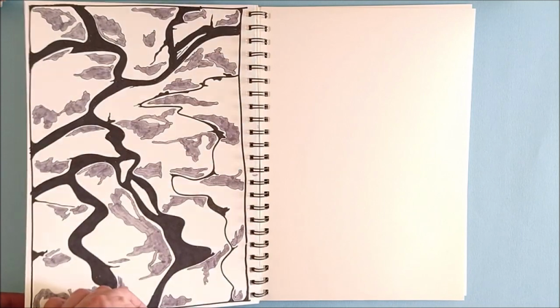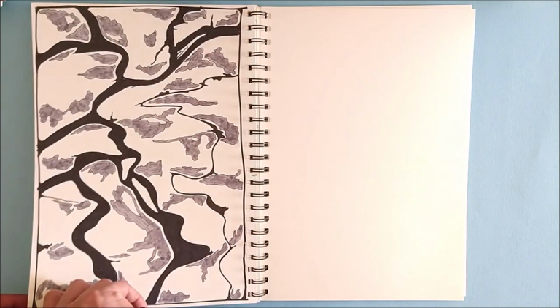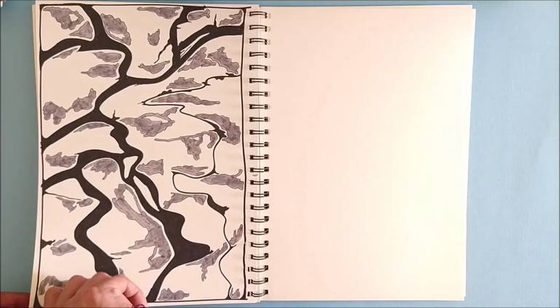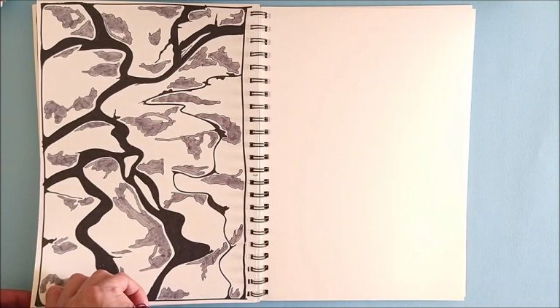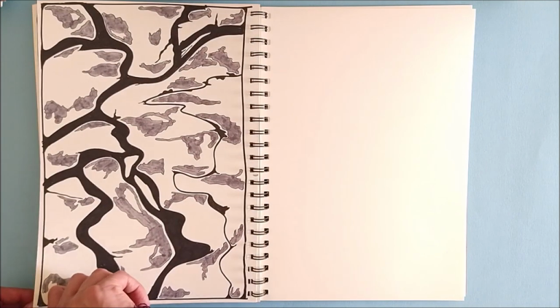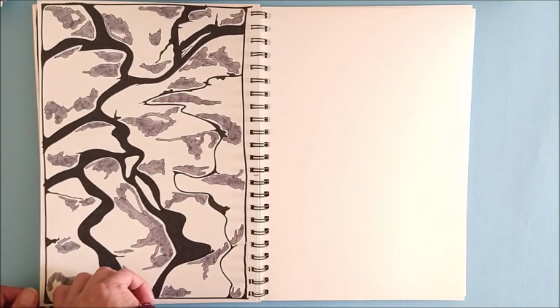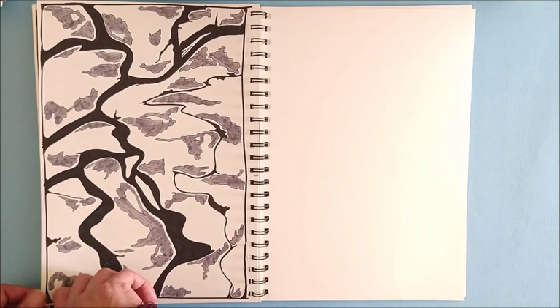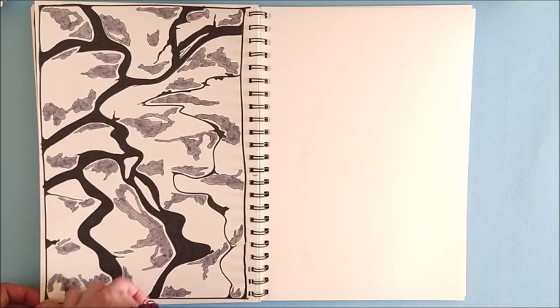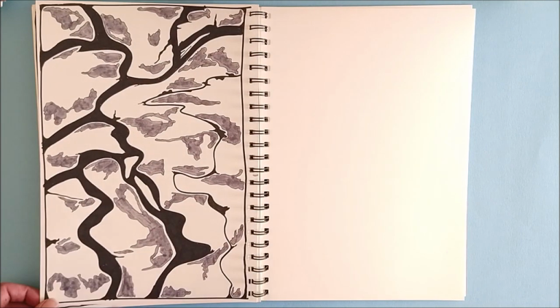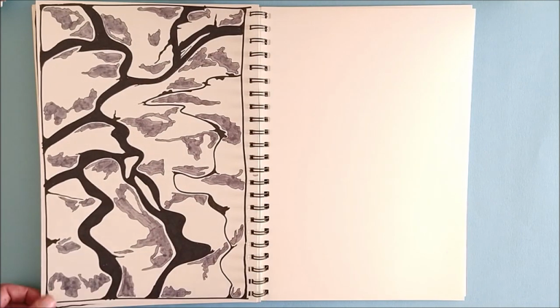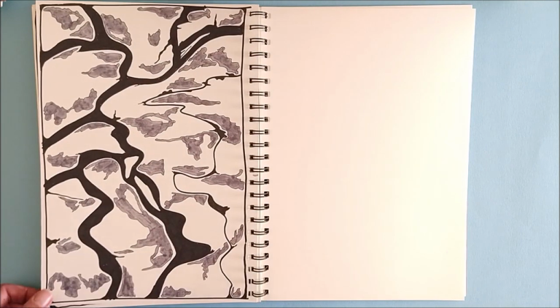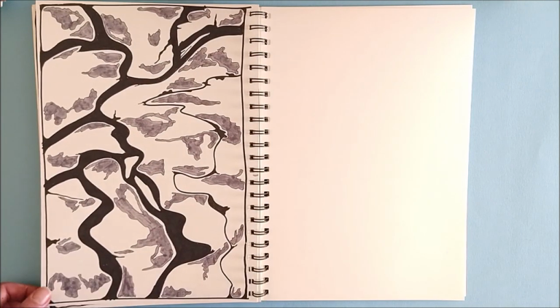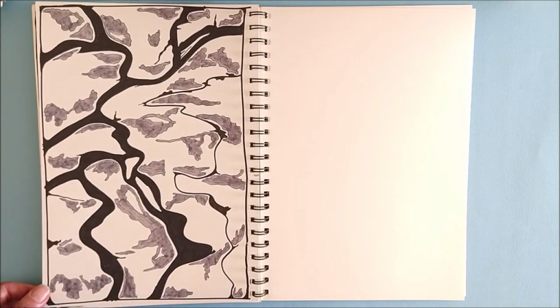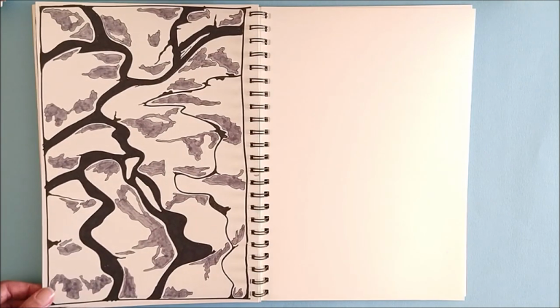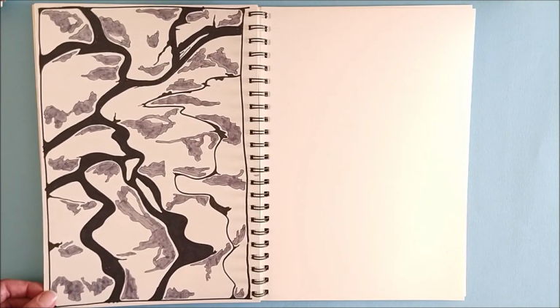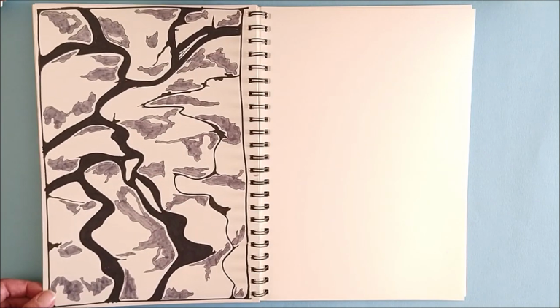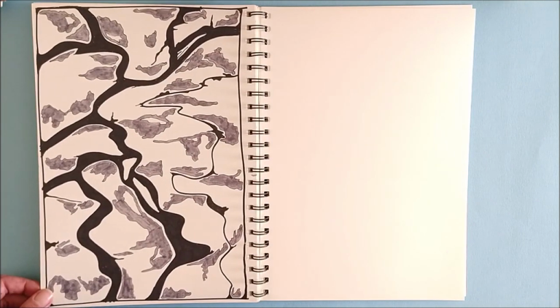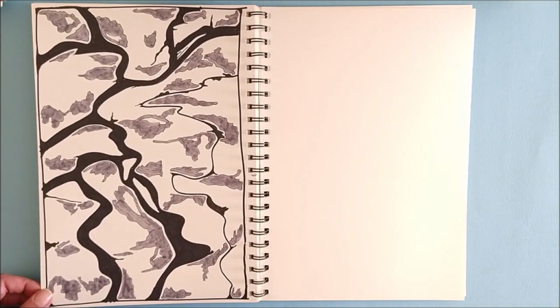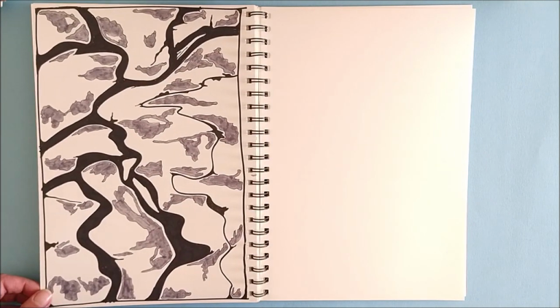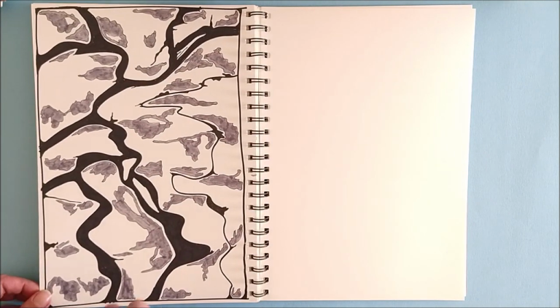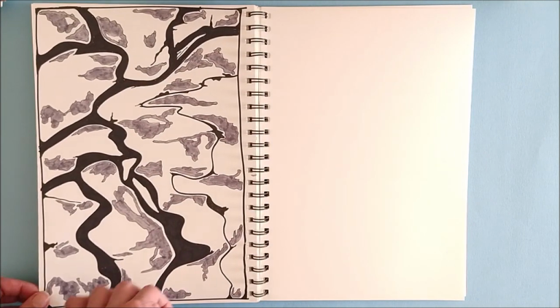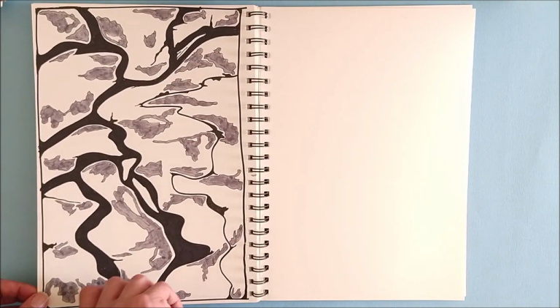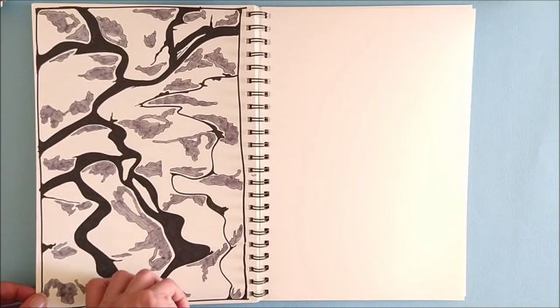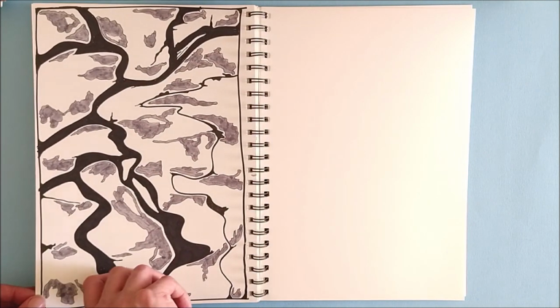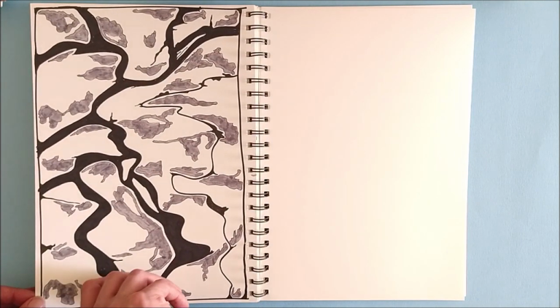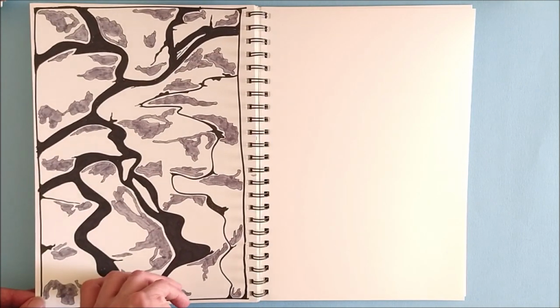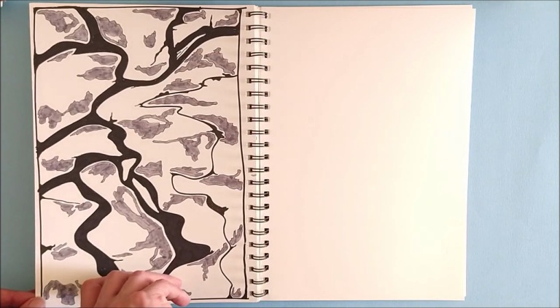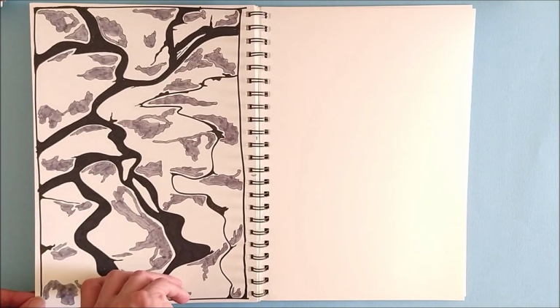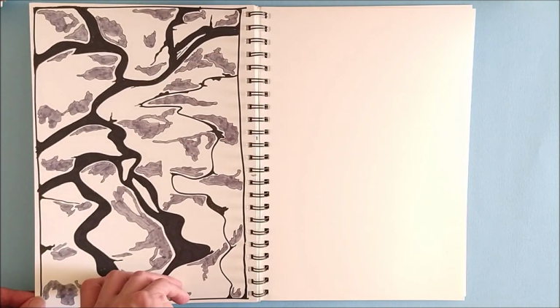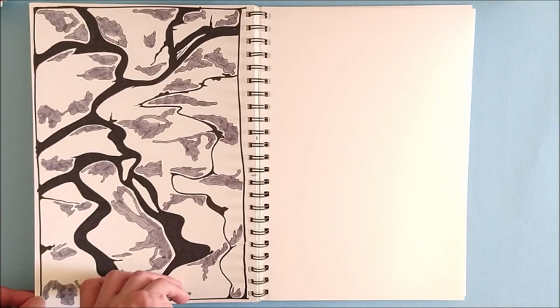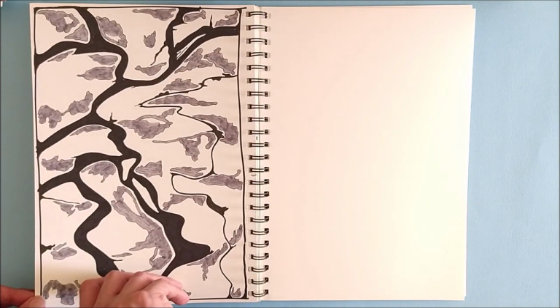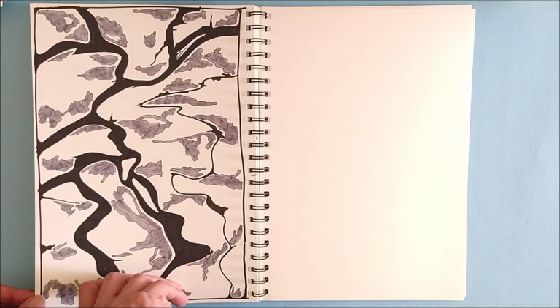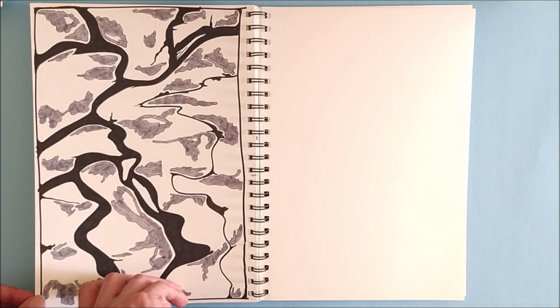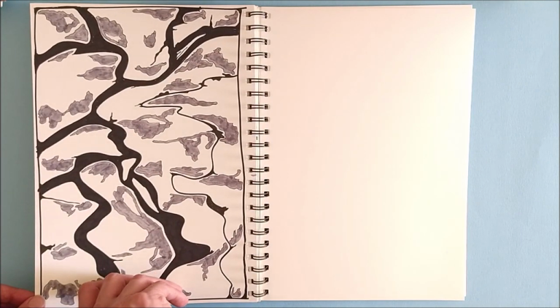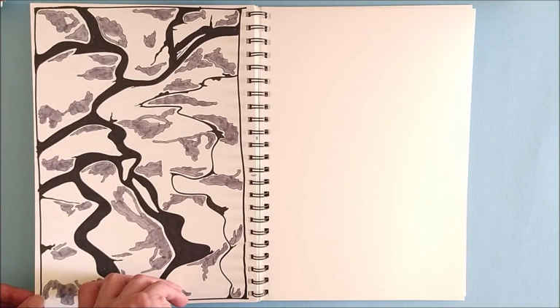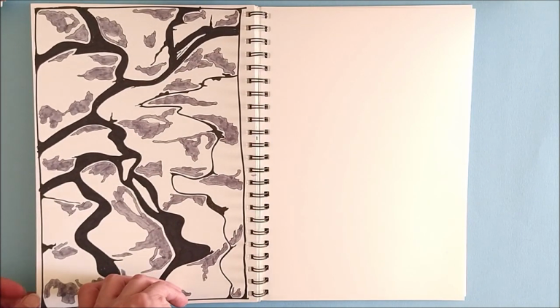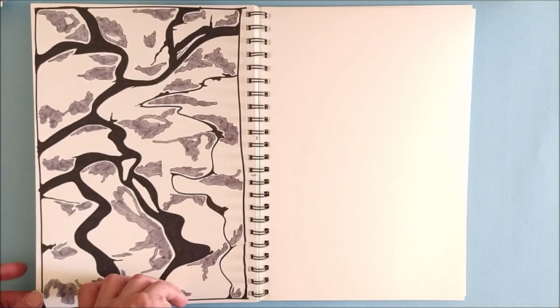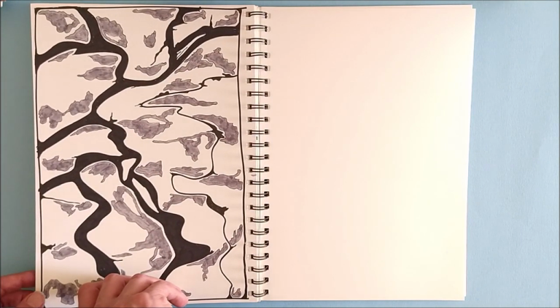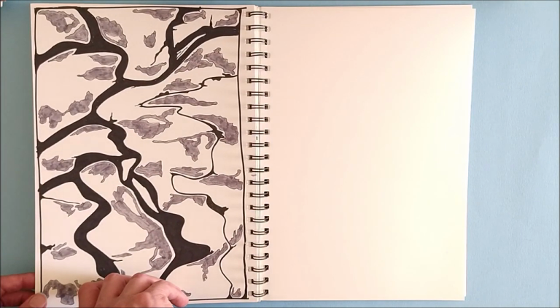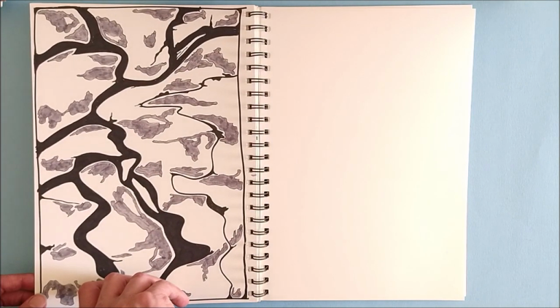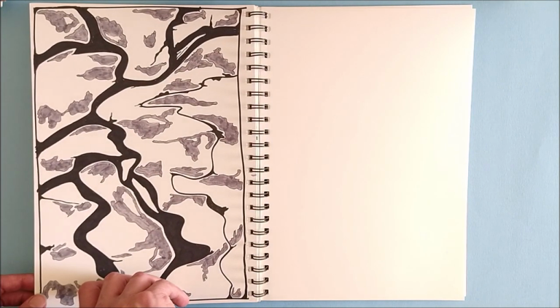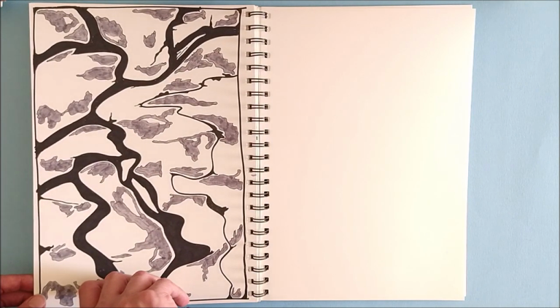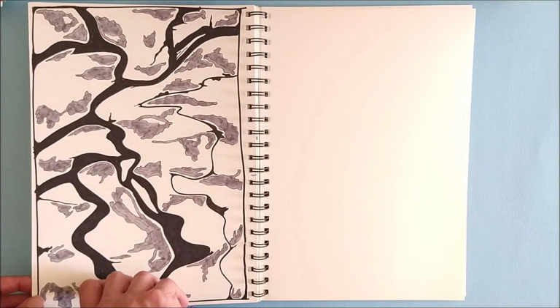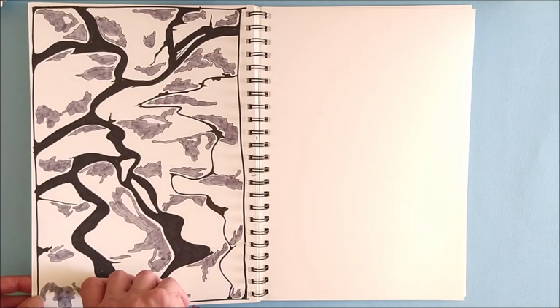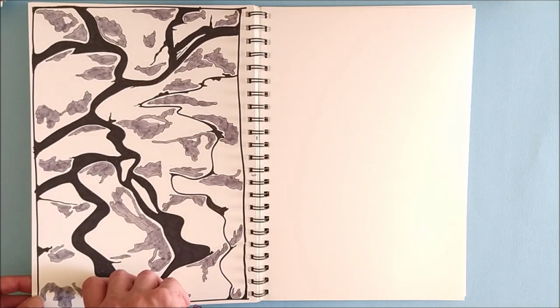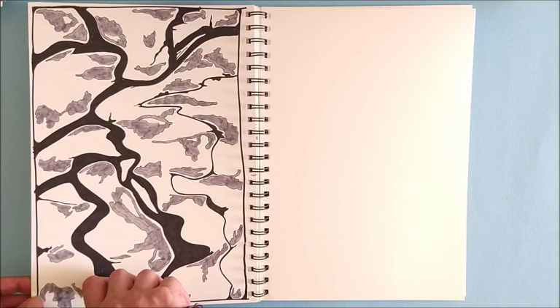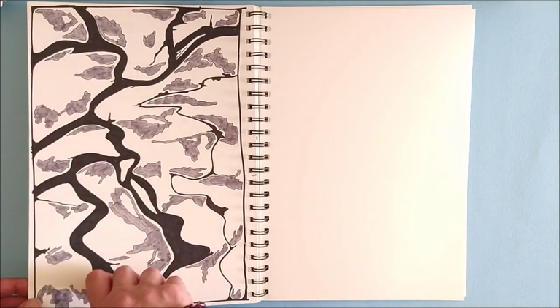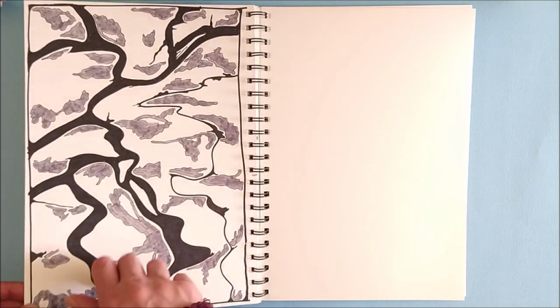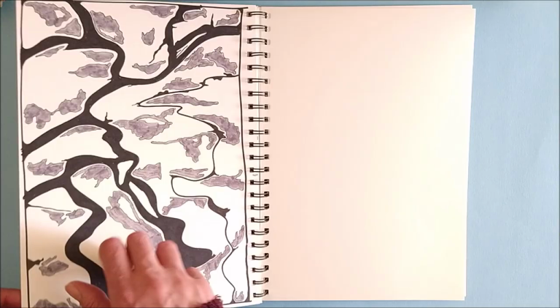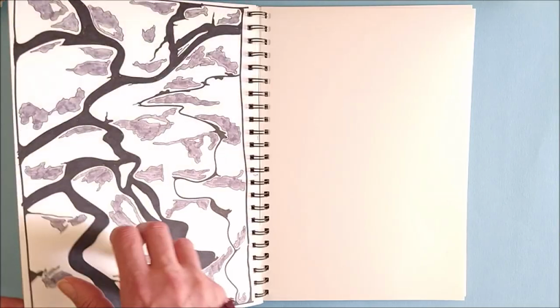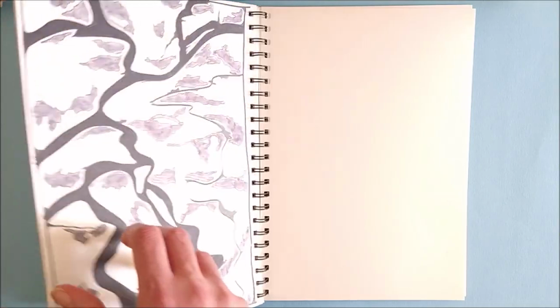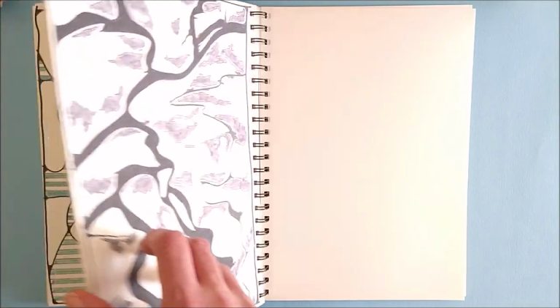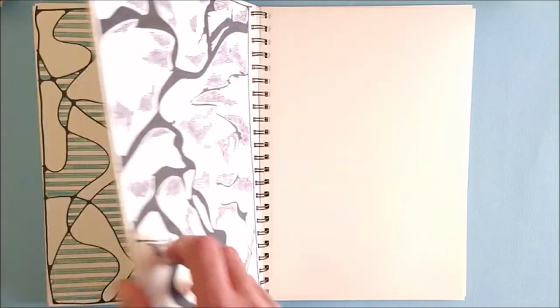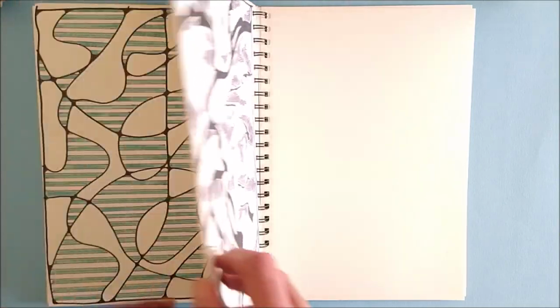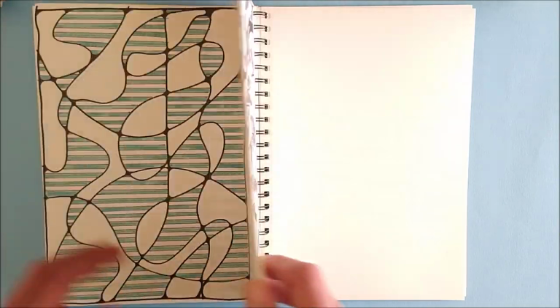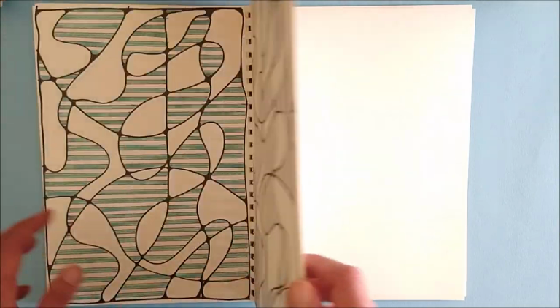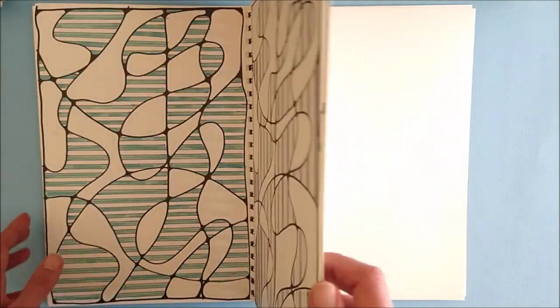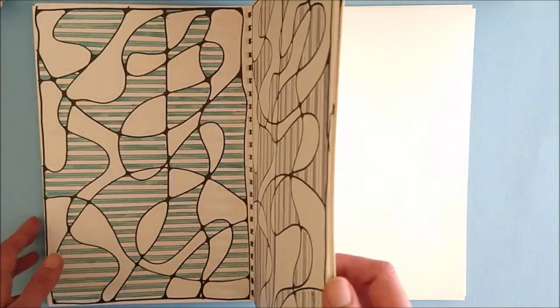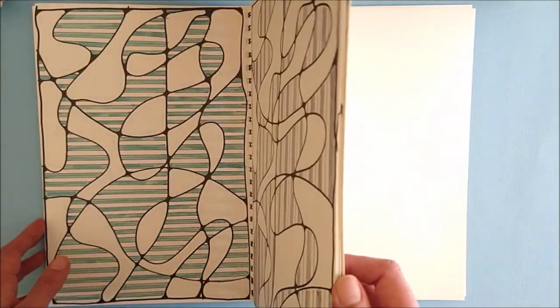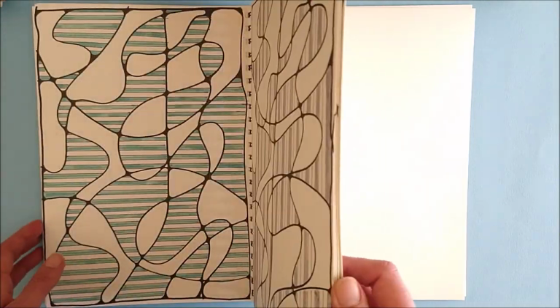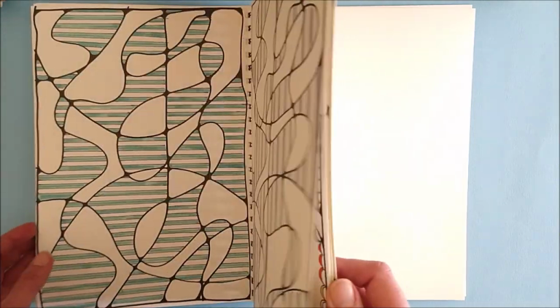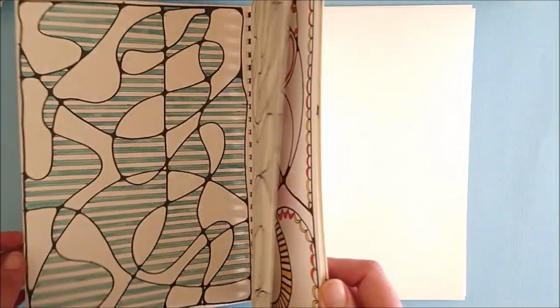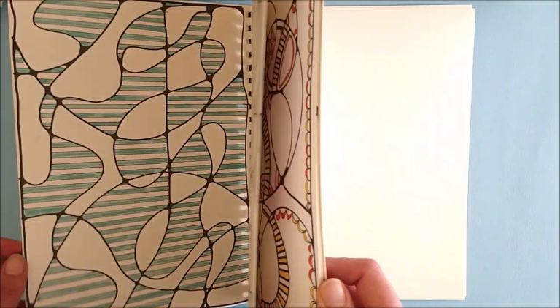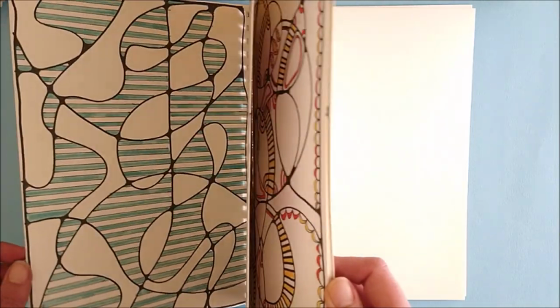There are only four pages left in this sketchbook, so it will be finished quite soon — and then there are only two more left to fill.